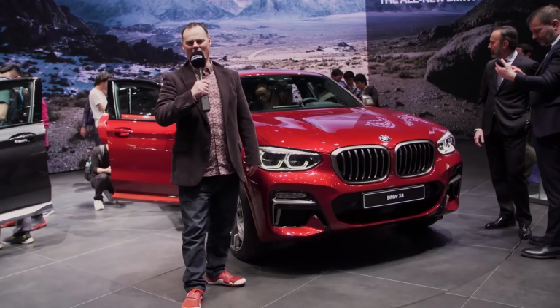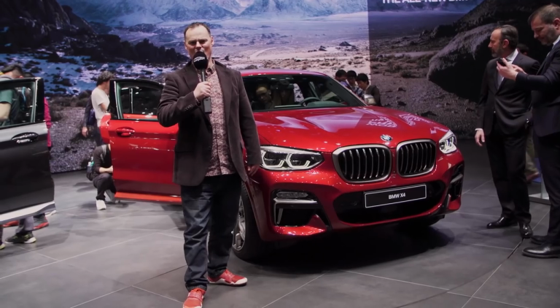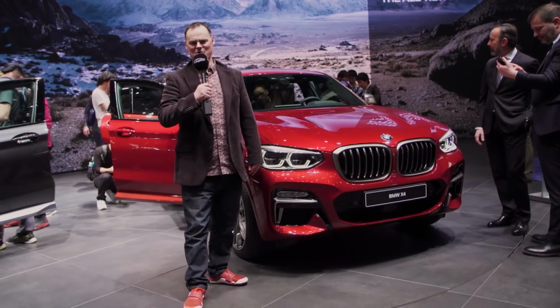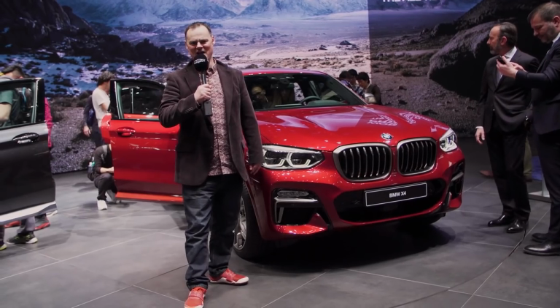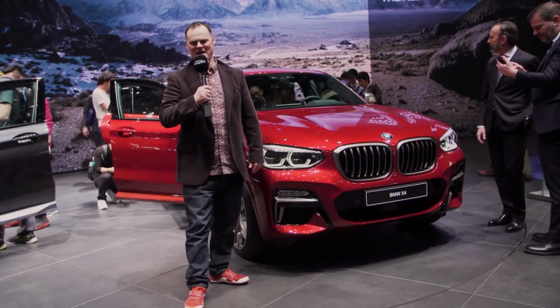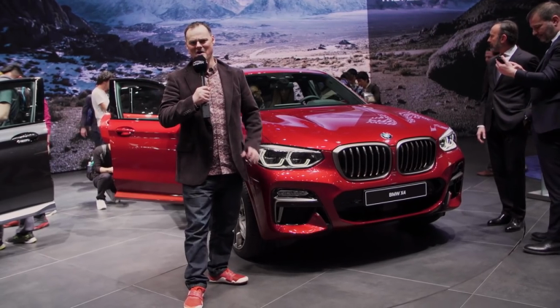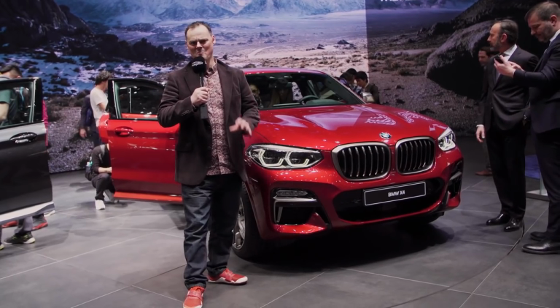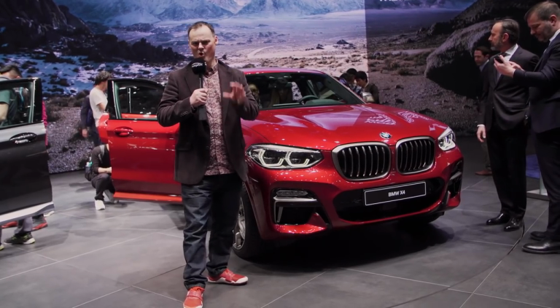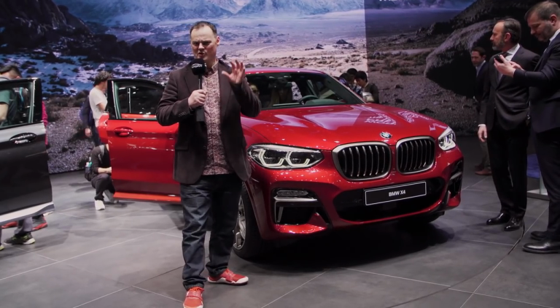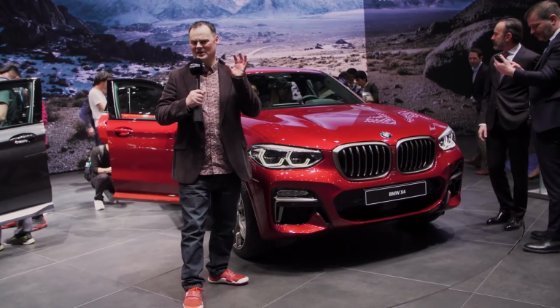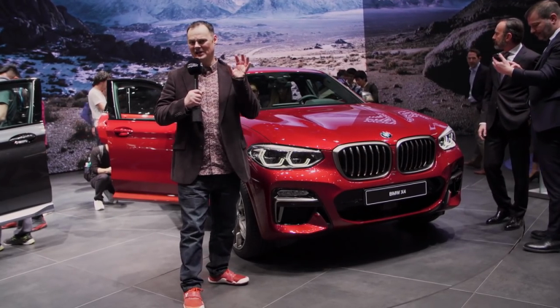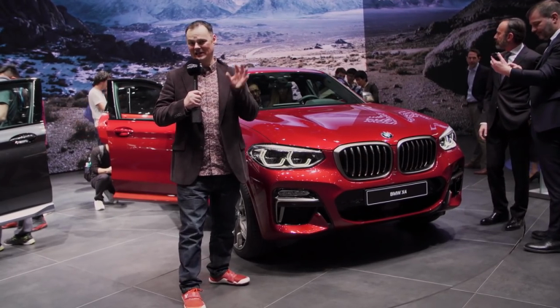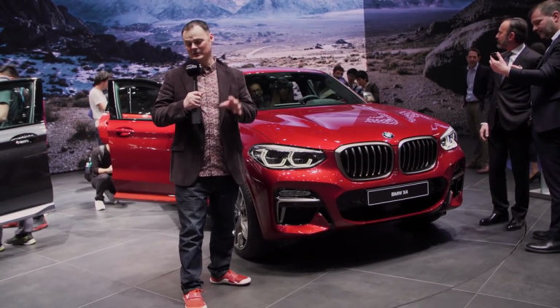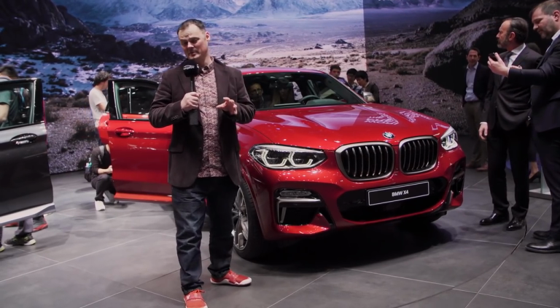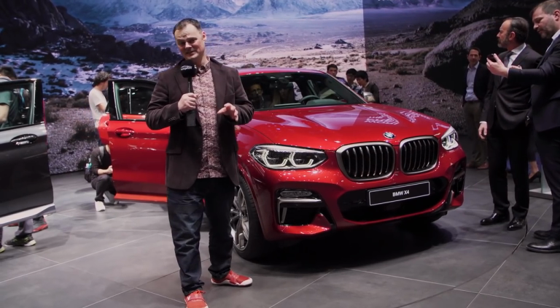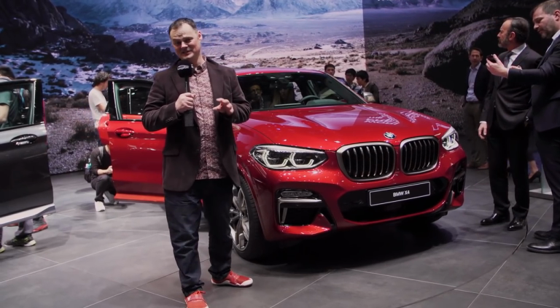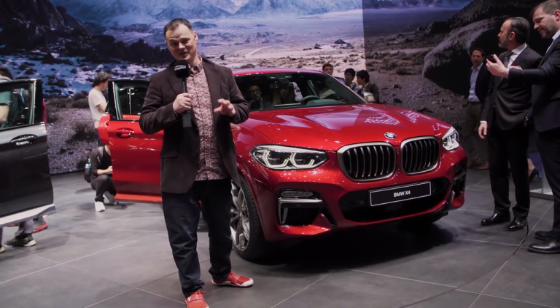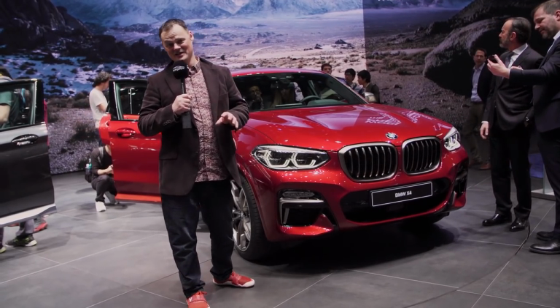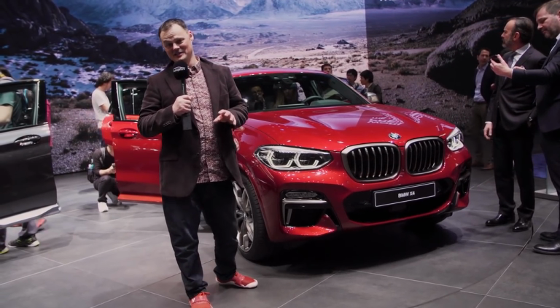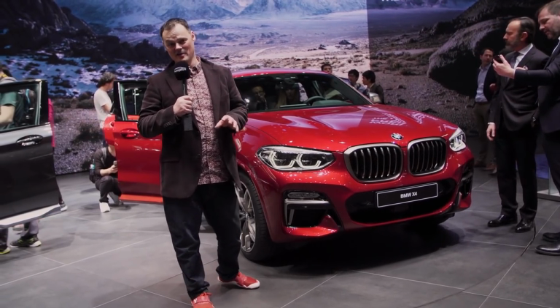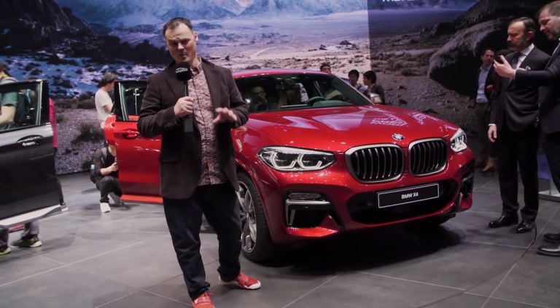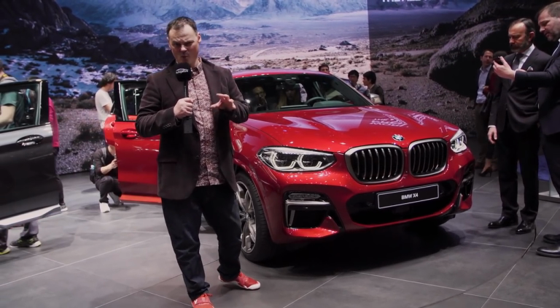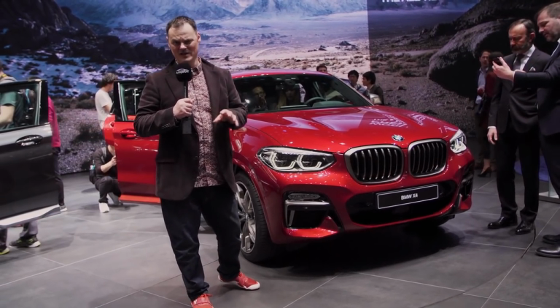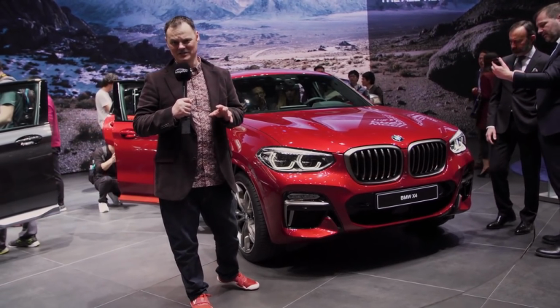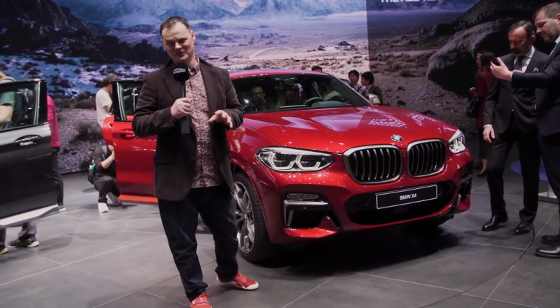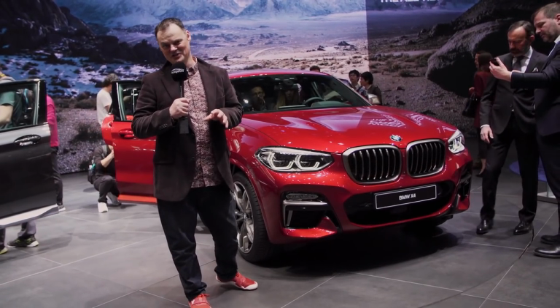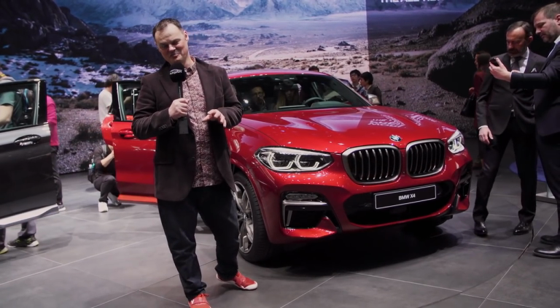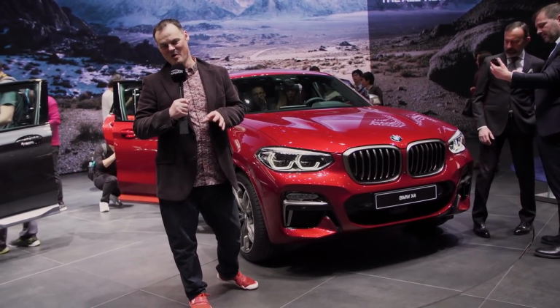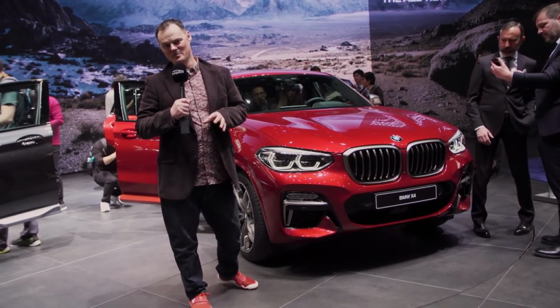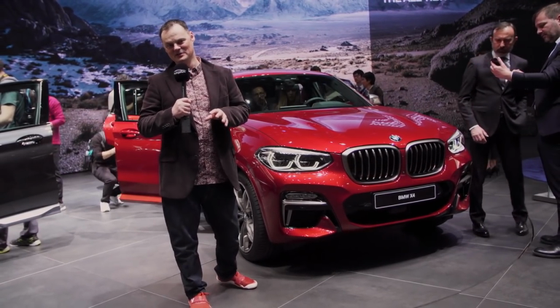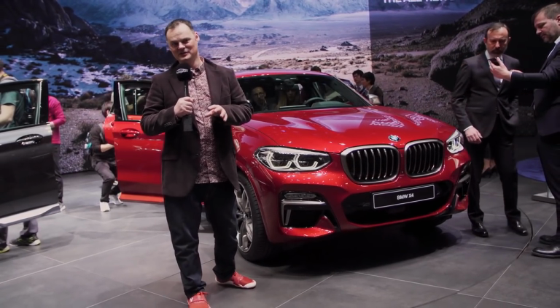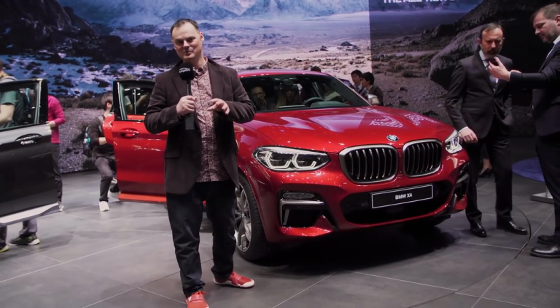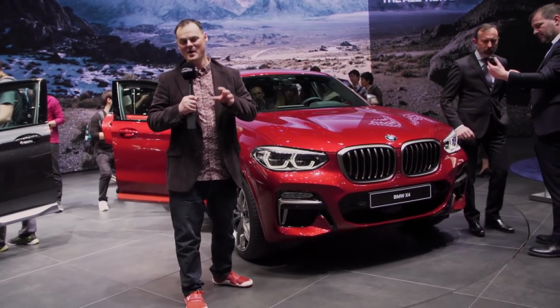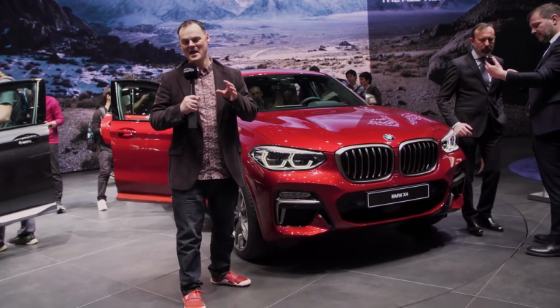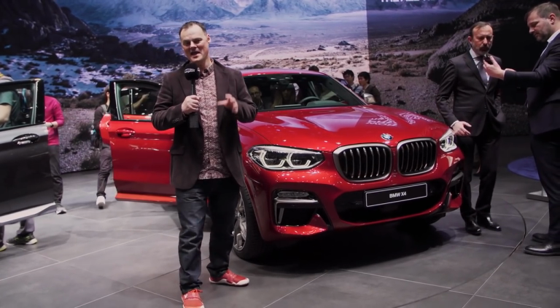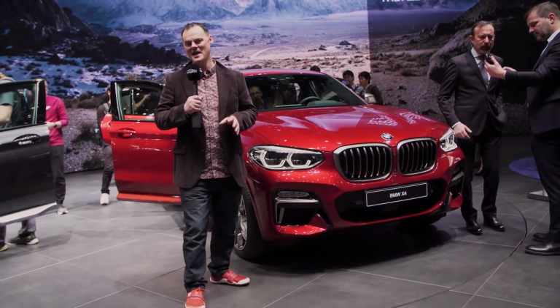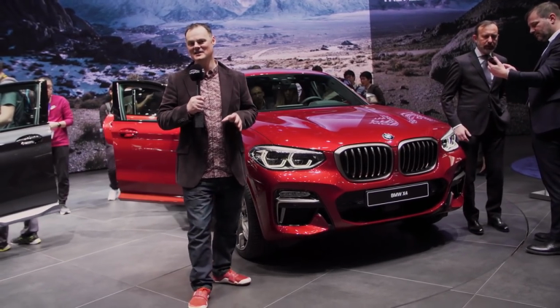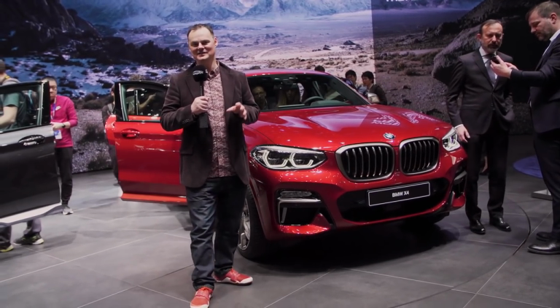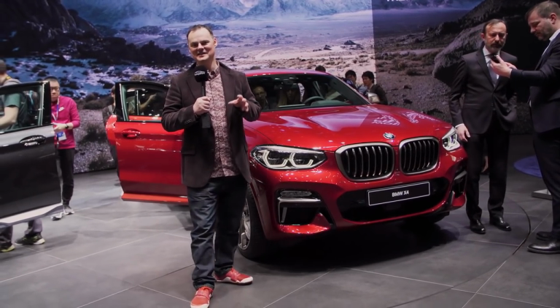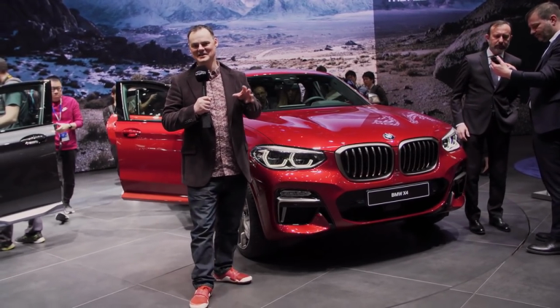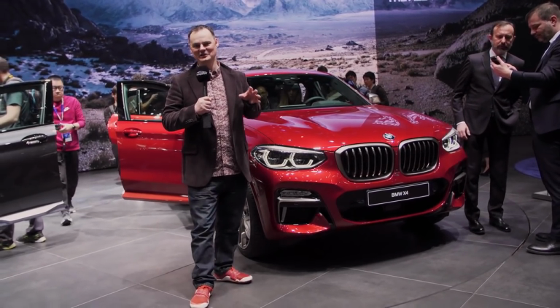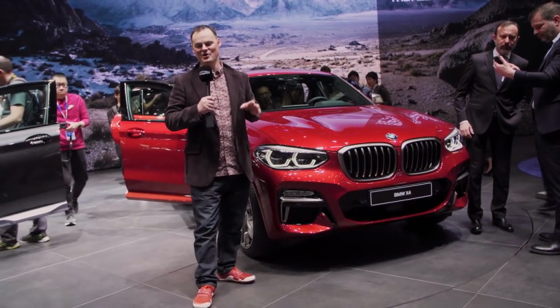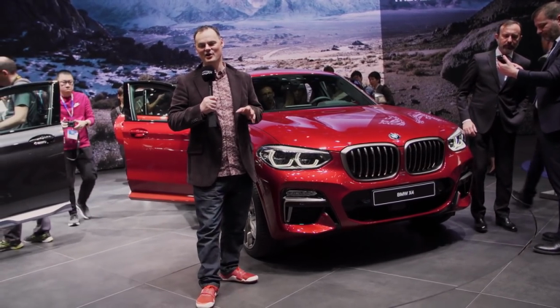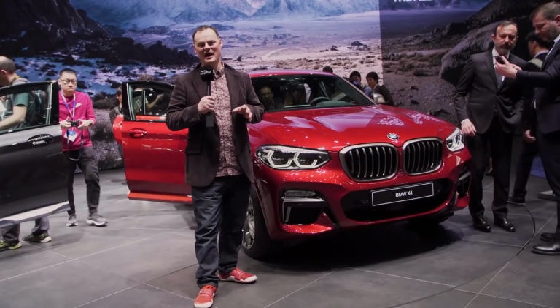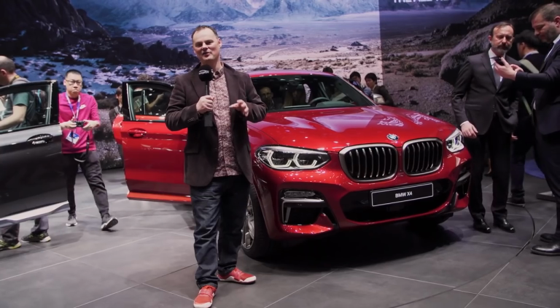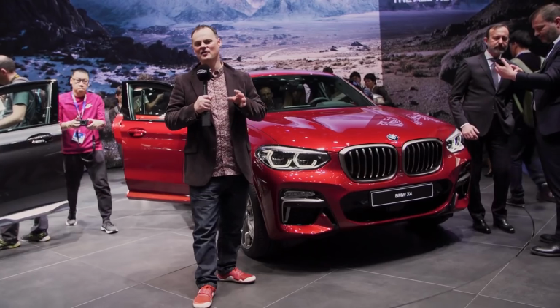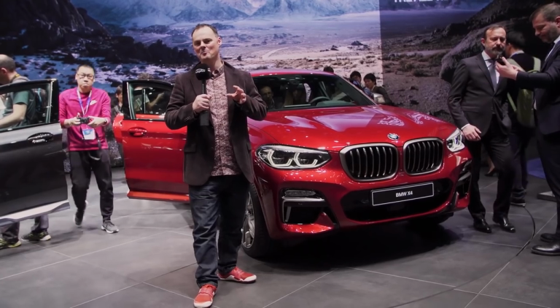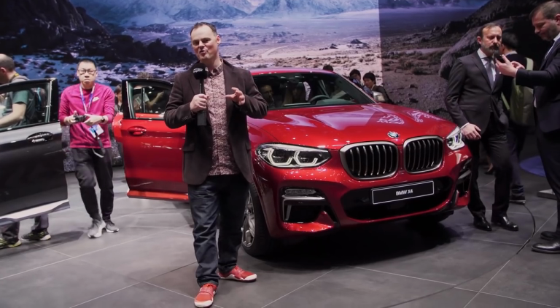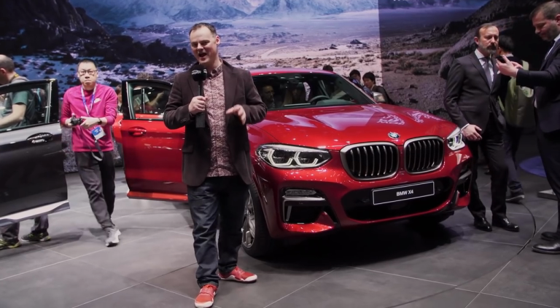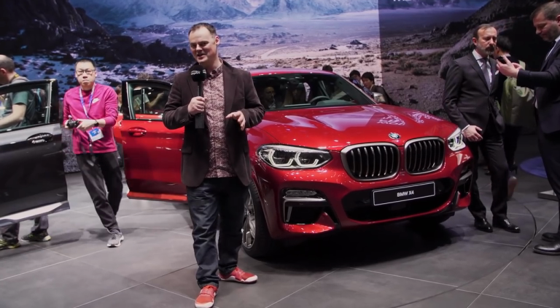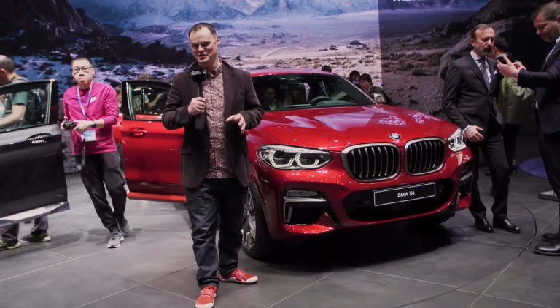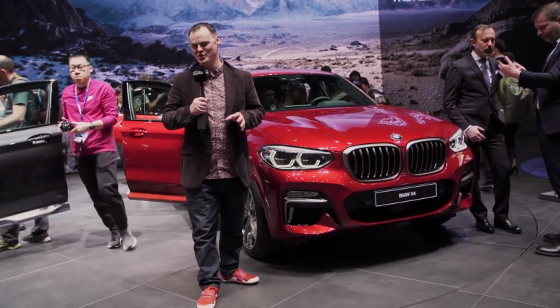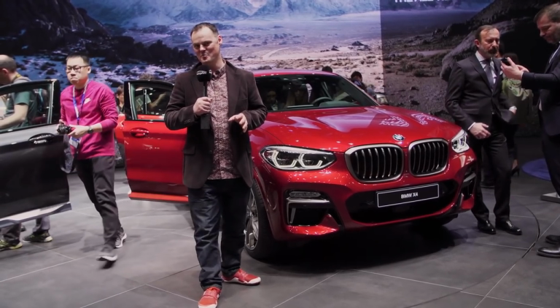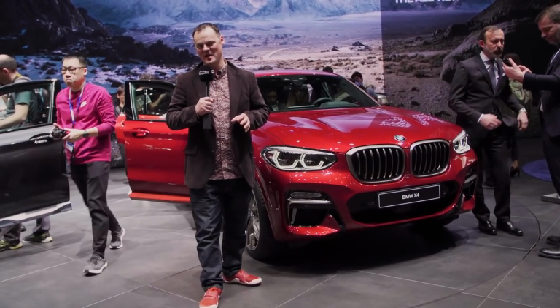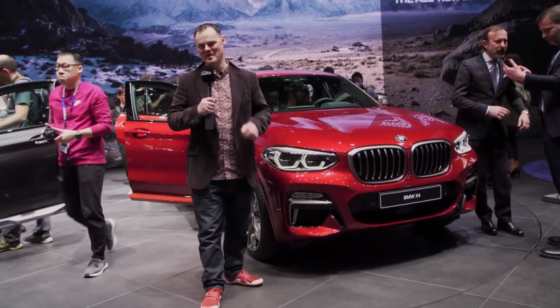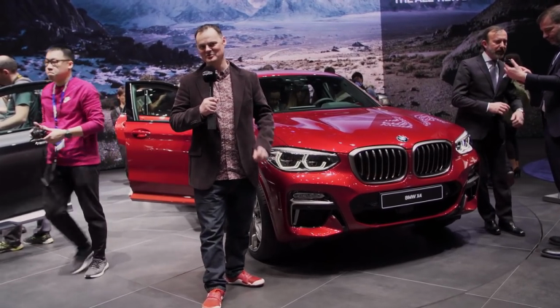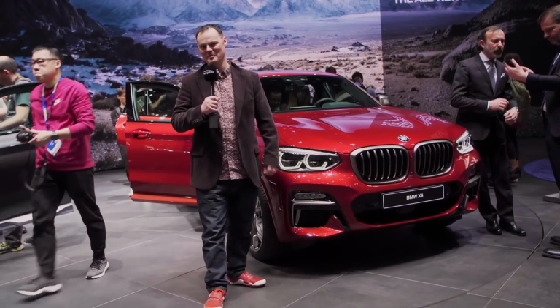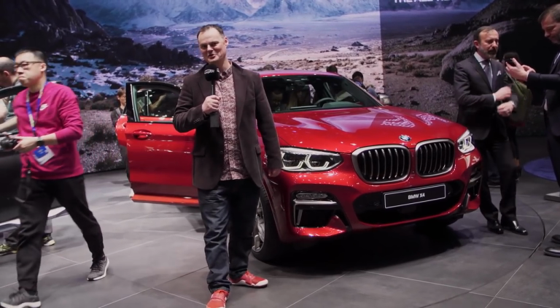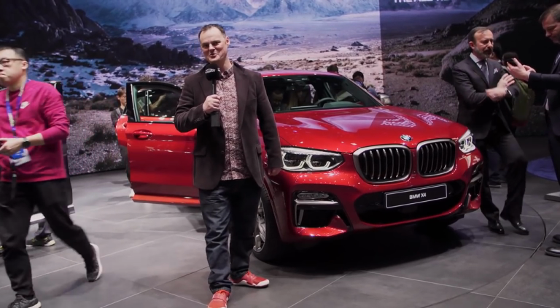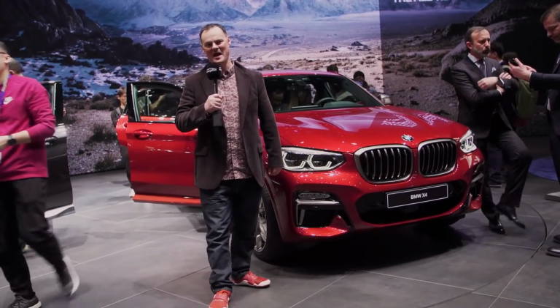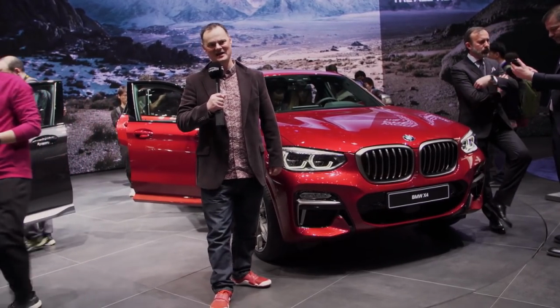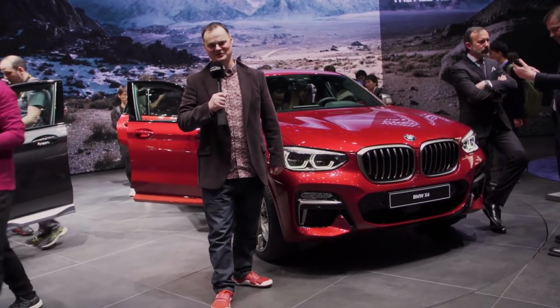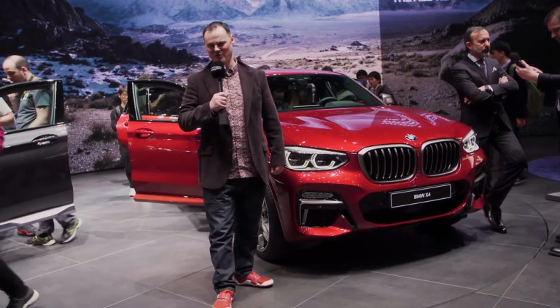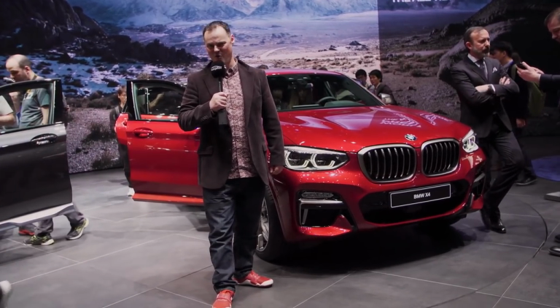I'm more than a little bit excited. I've been waiting for this moment. We're here to take a look at the brand new BMW X4.